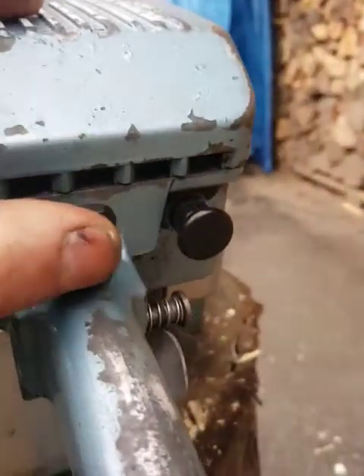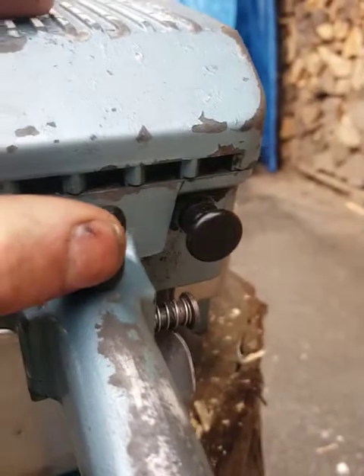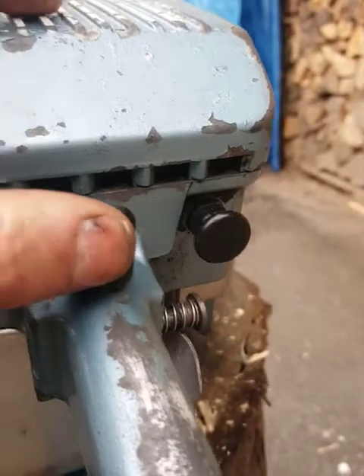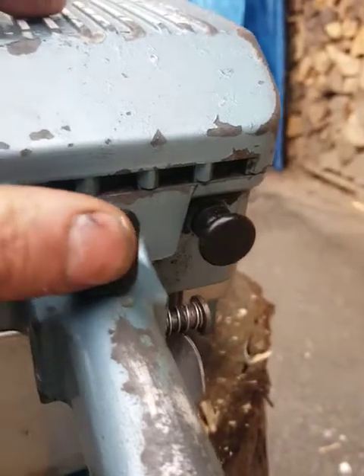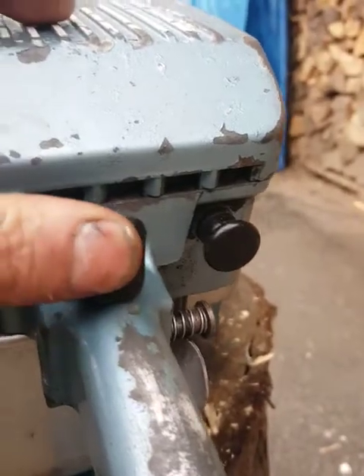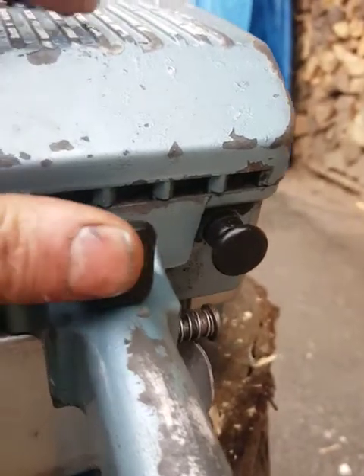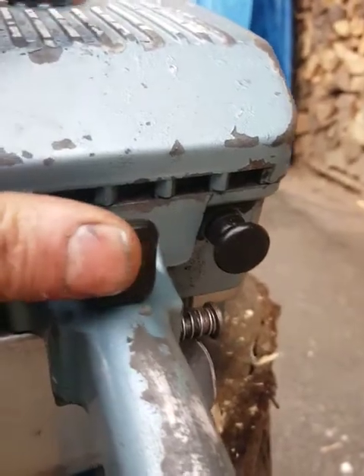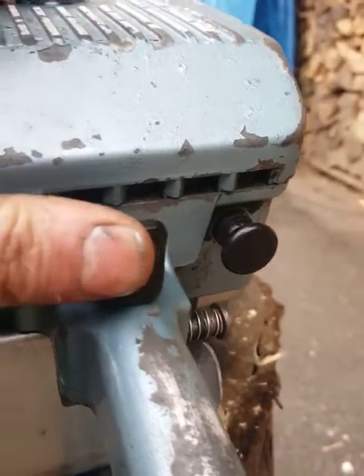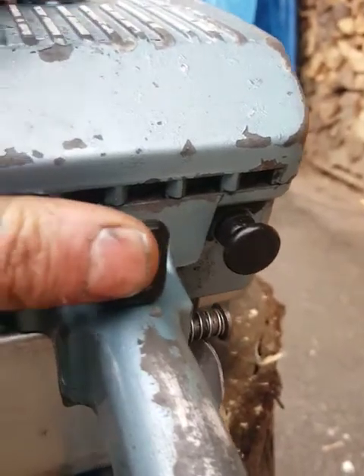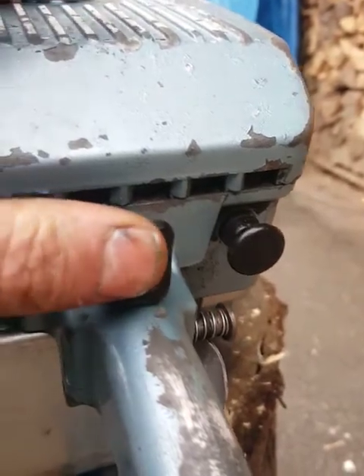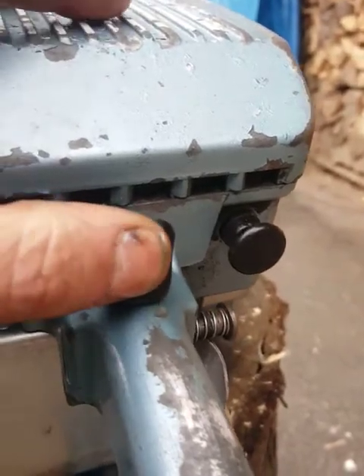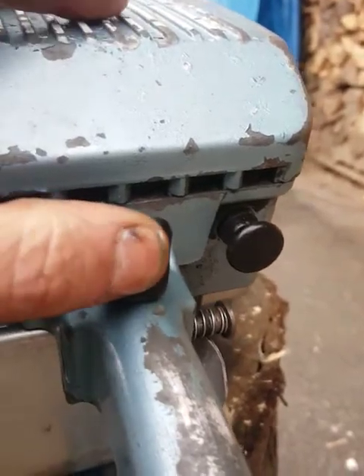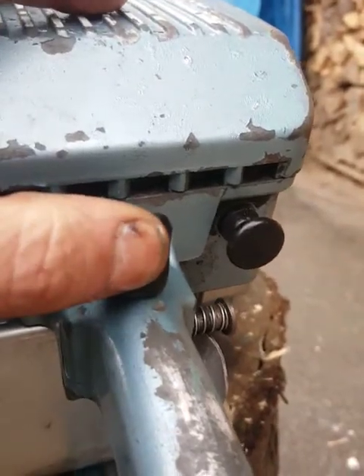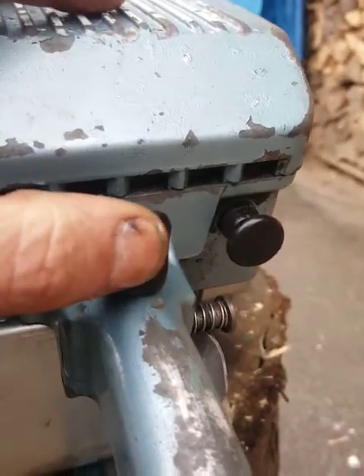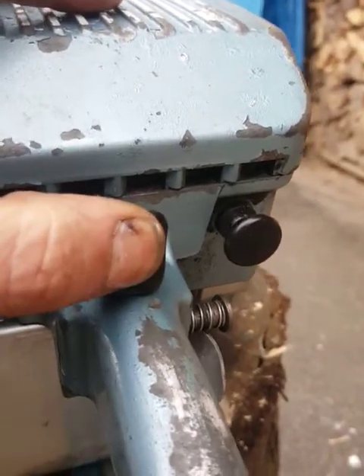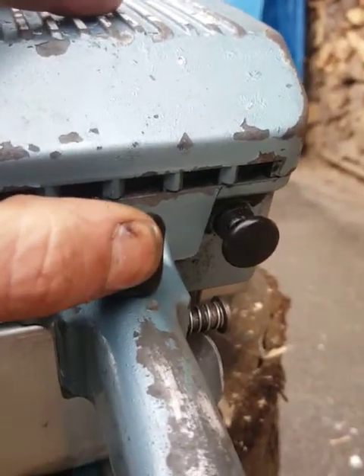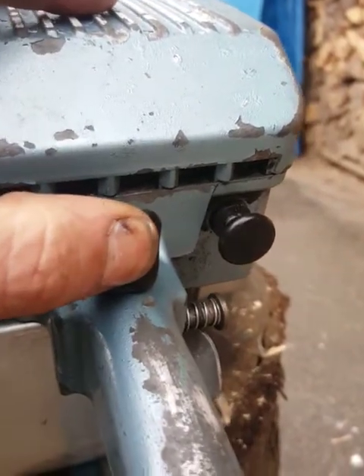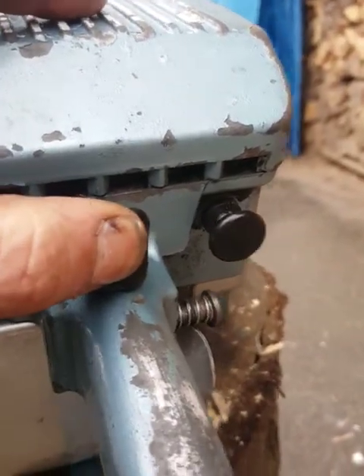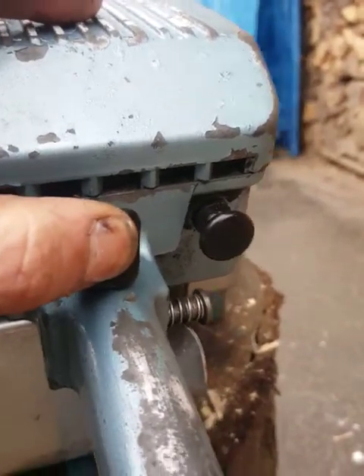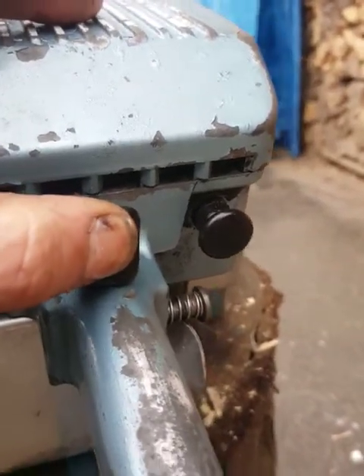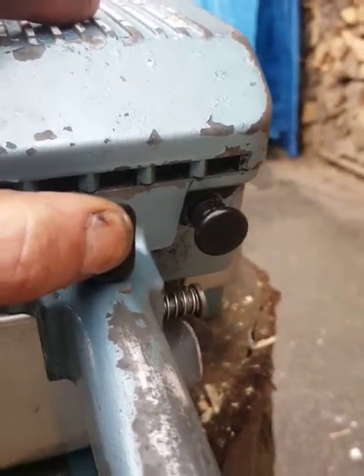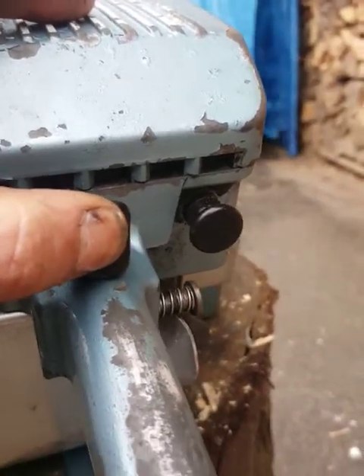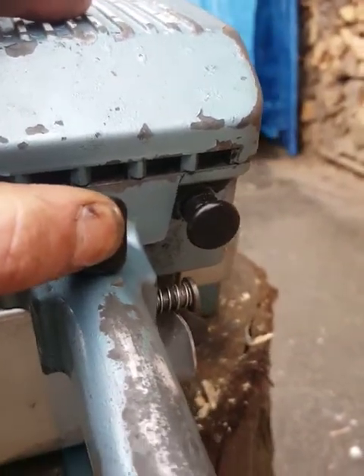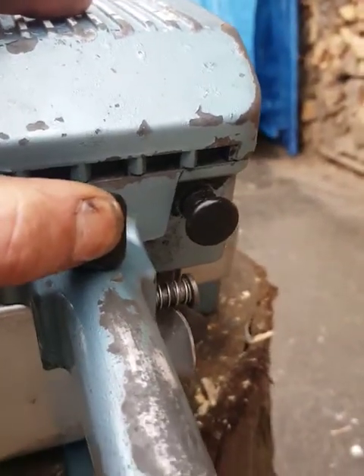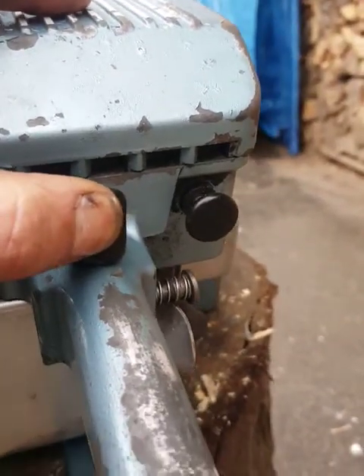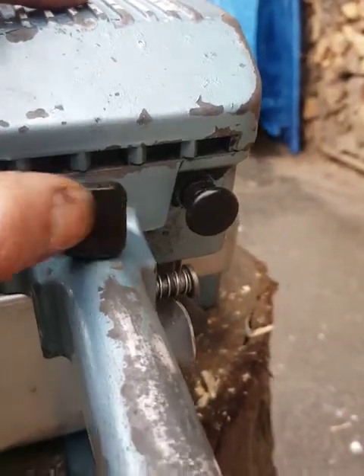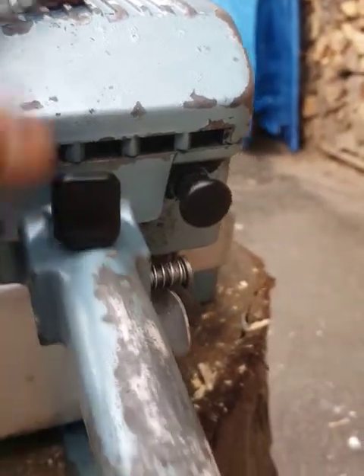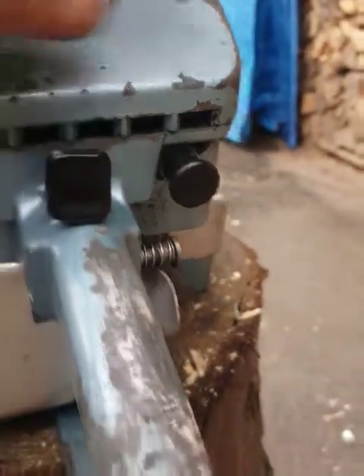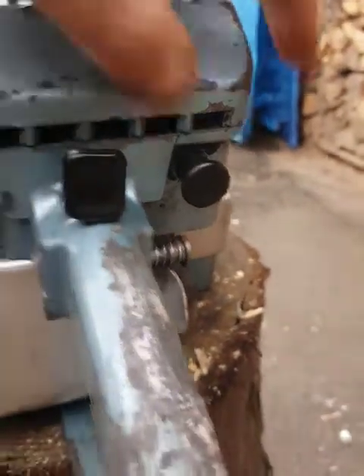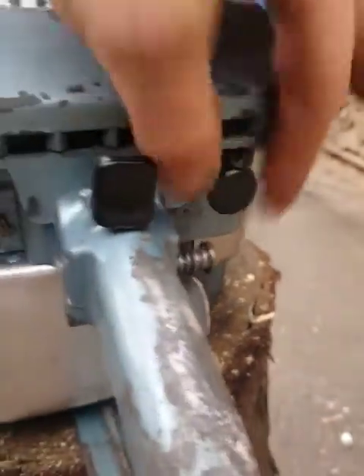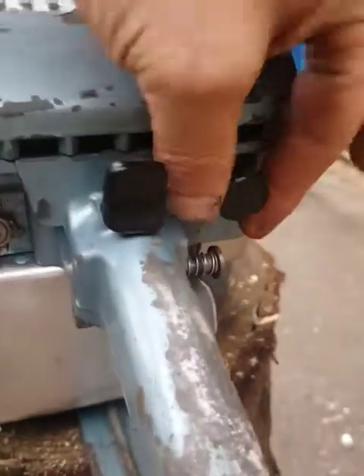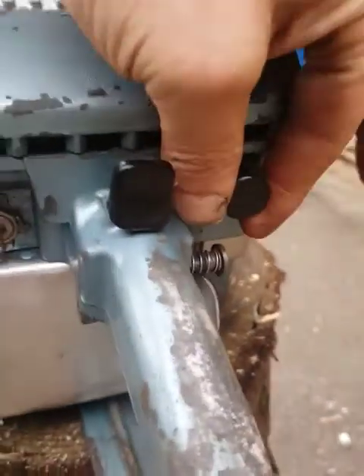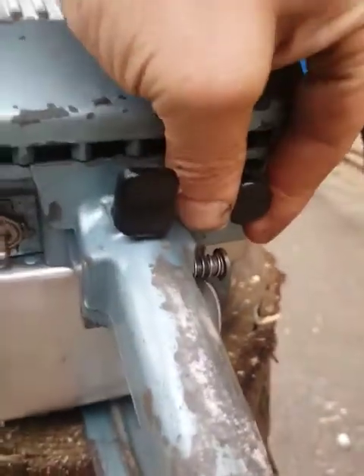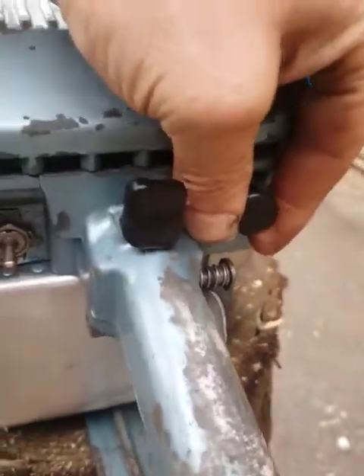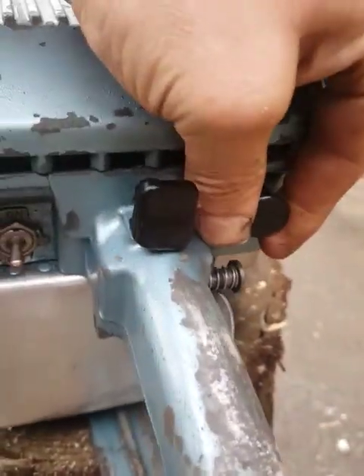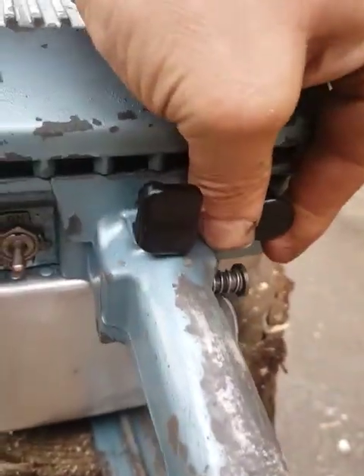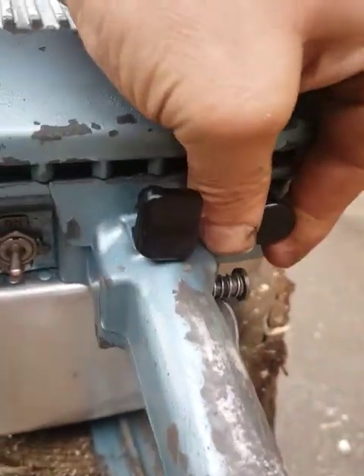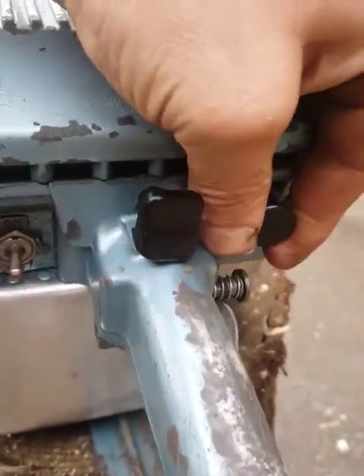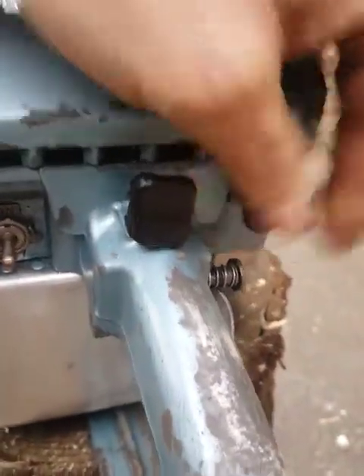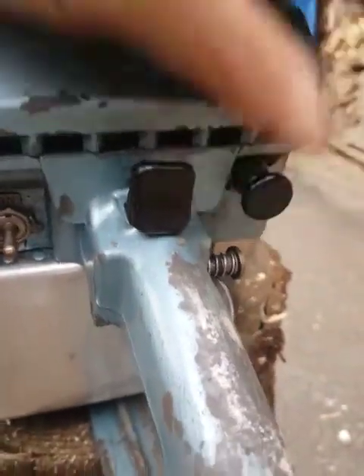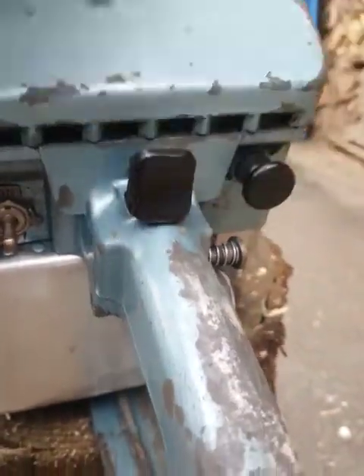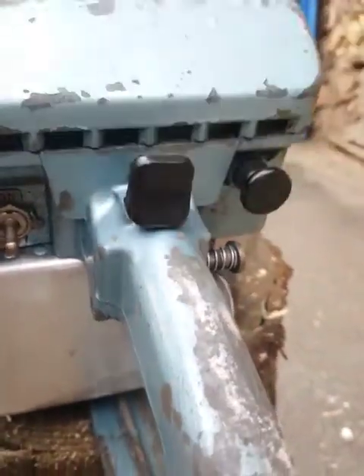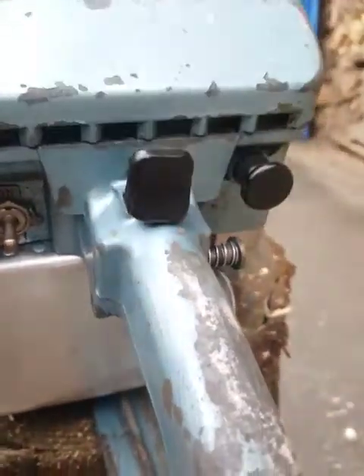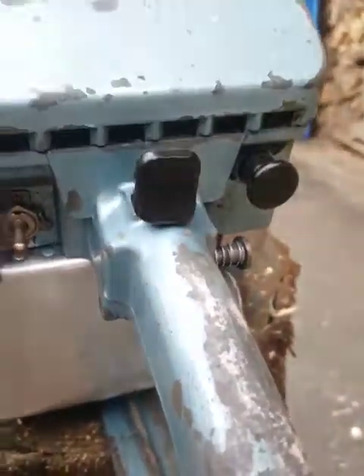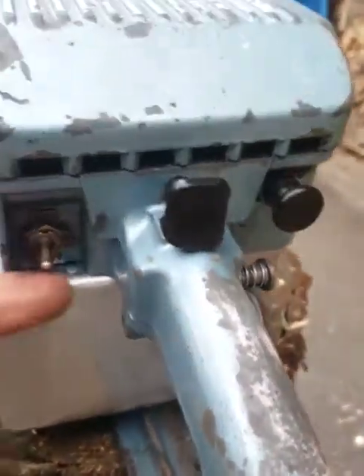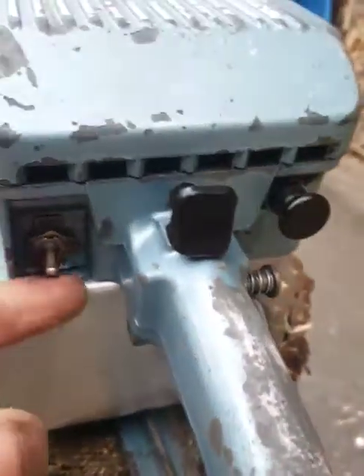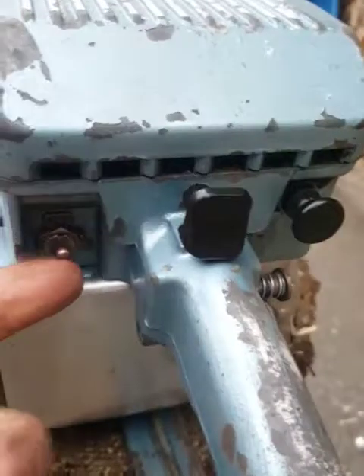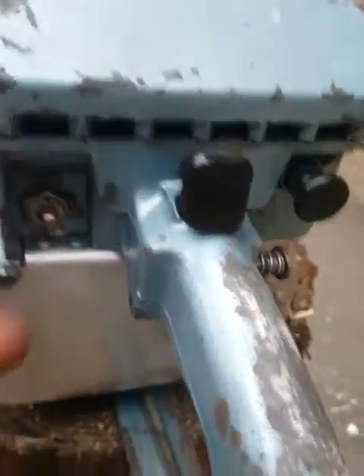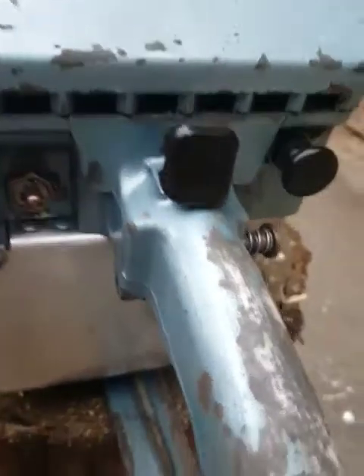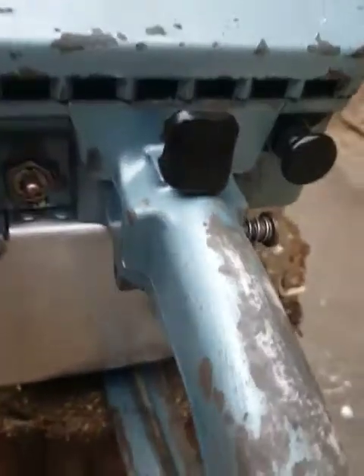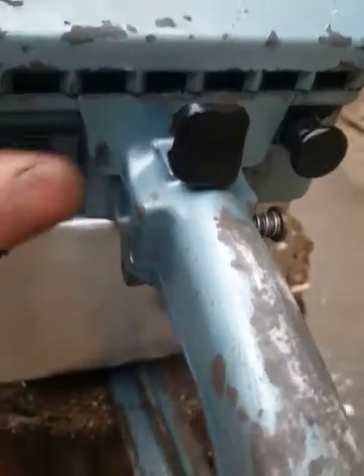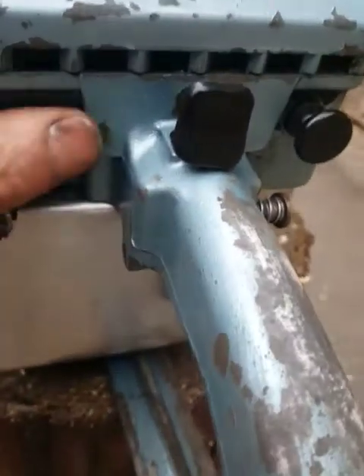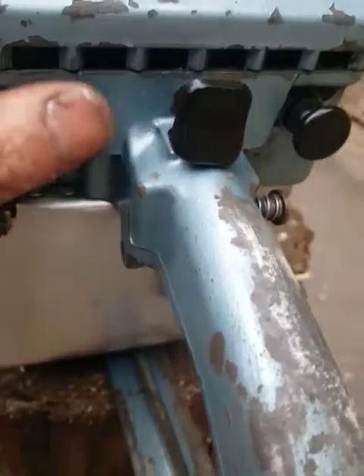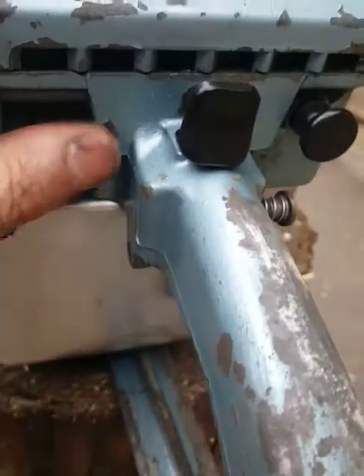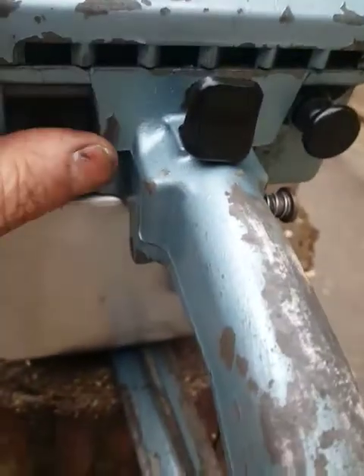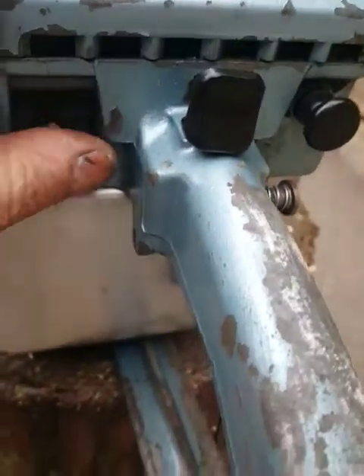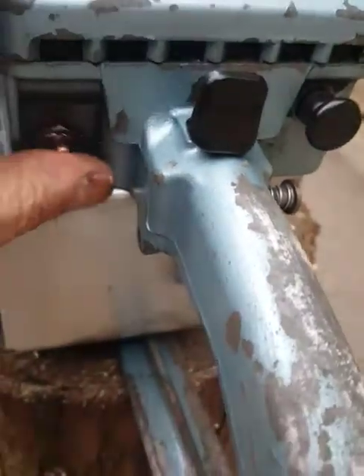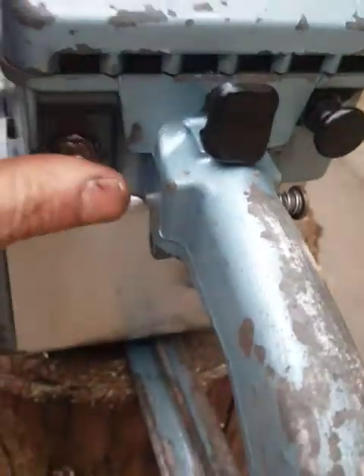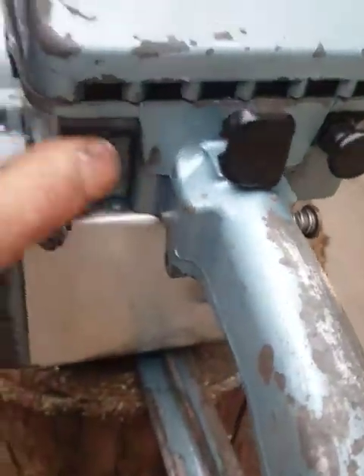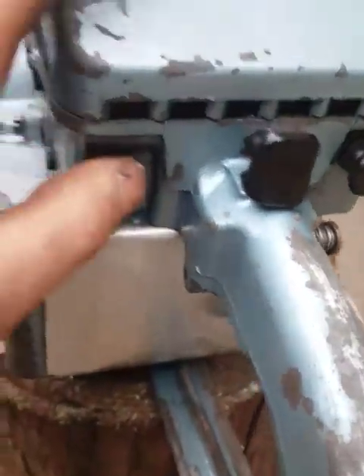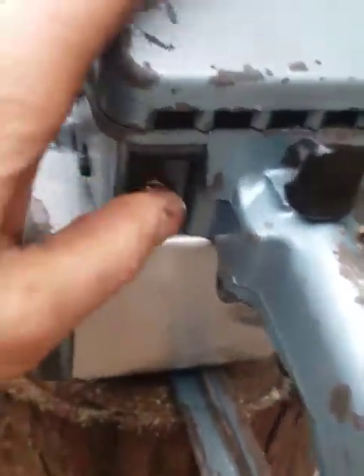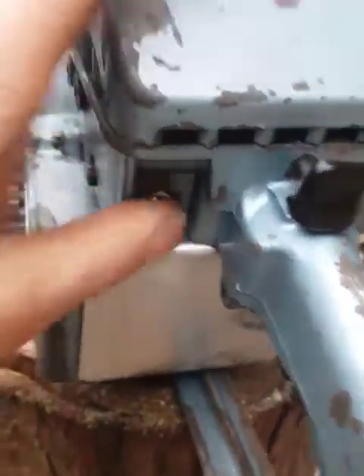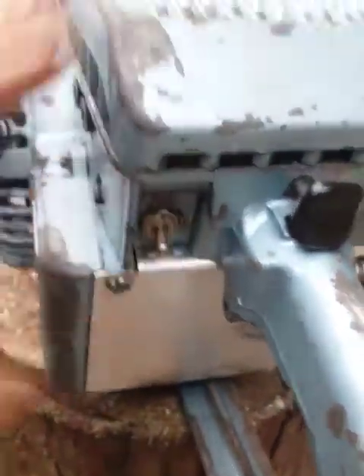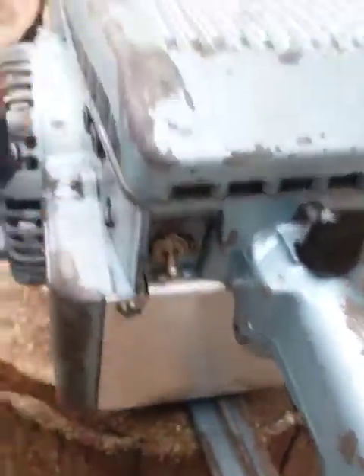Manual oil pump for the chain. Choke. Kill switch. All working.